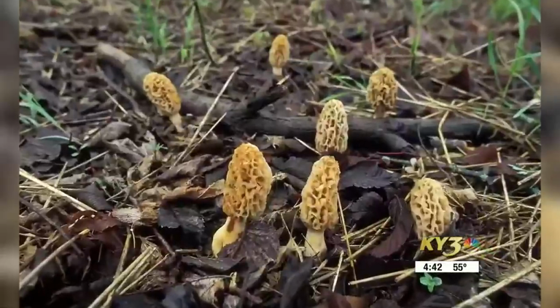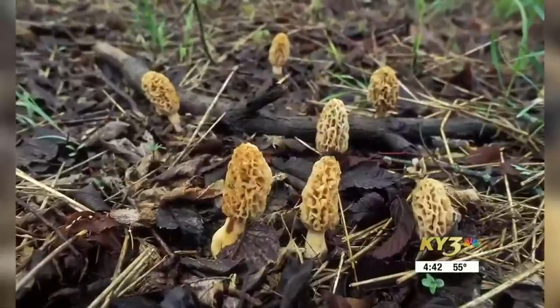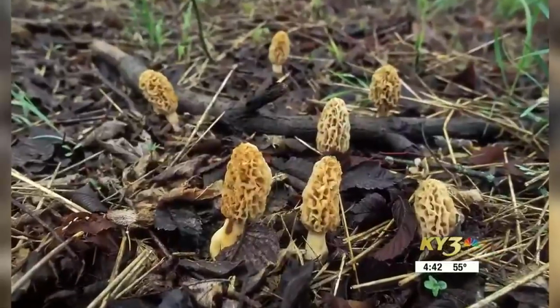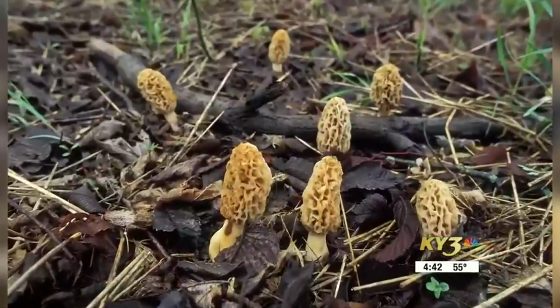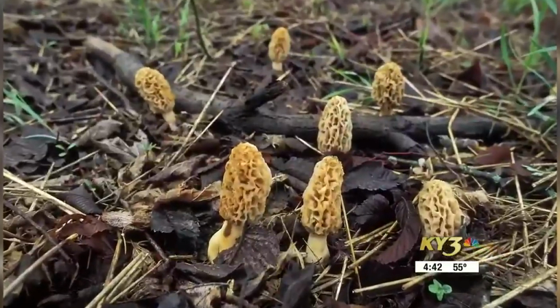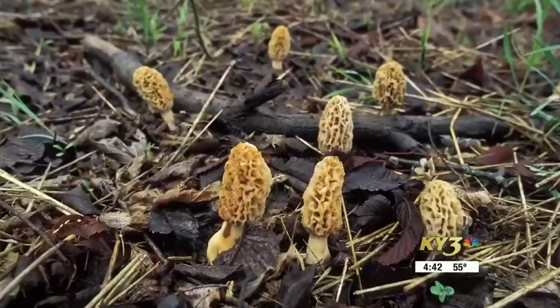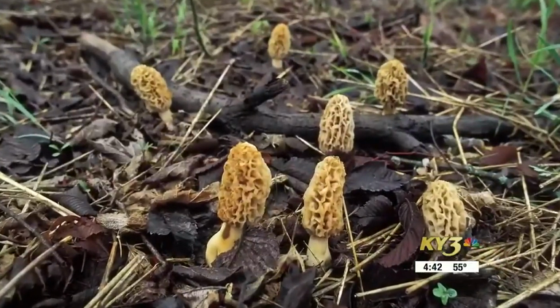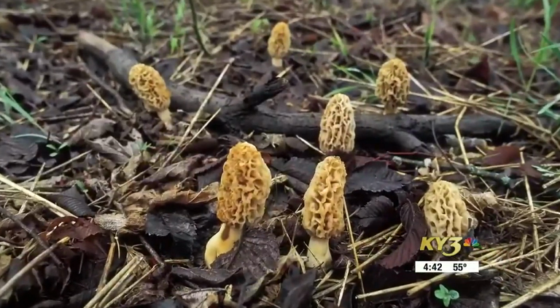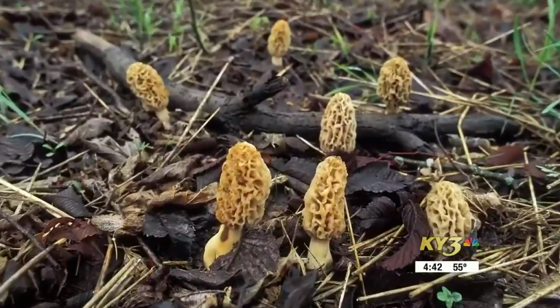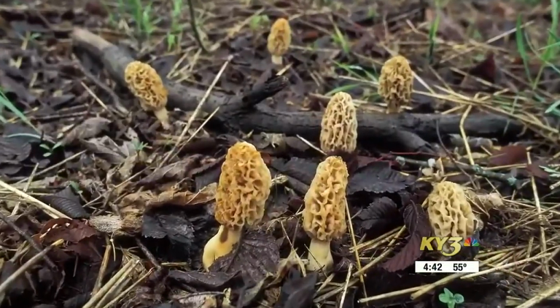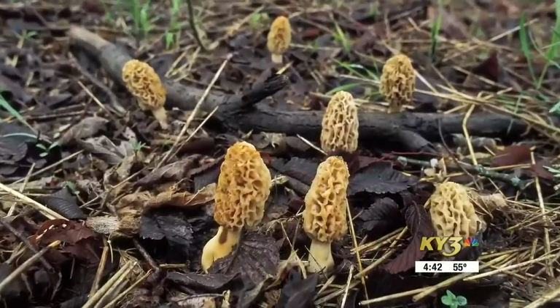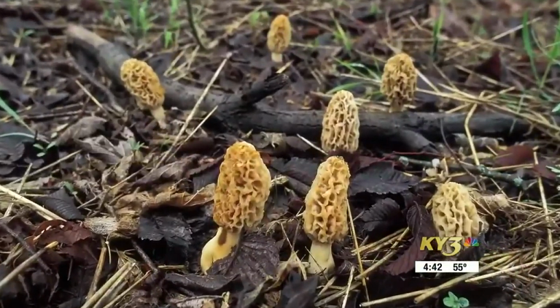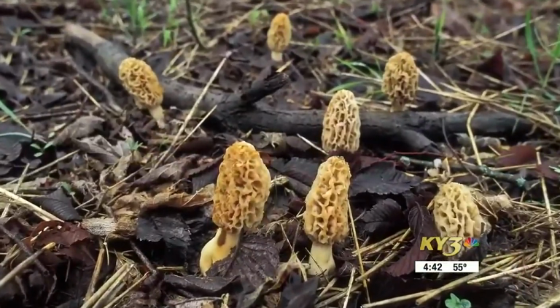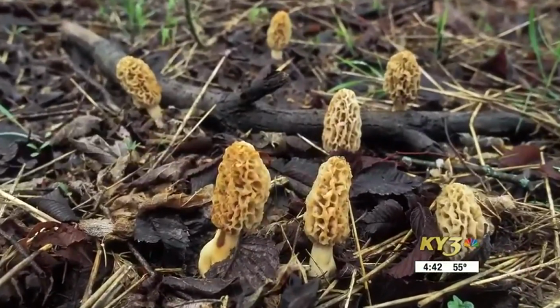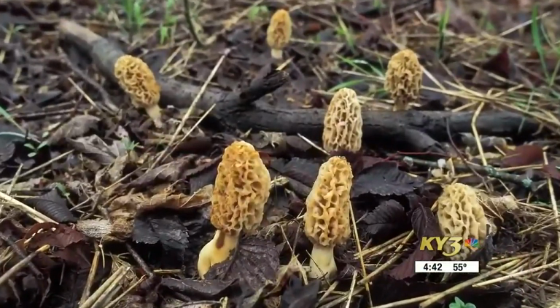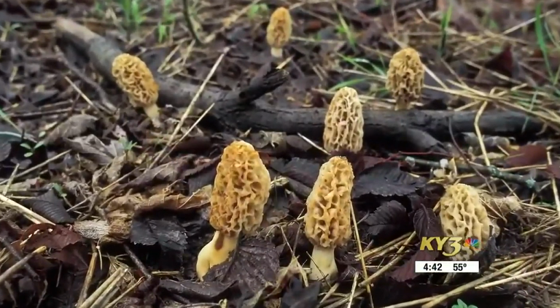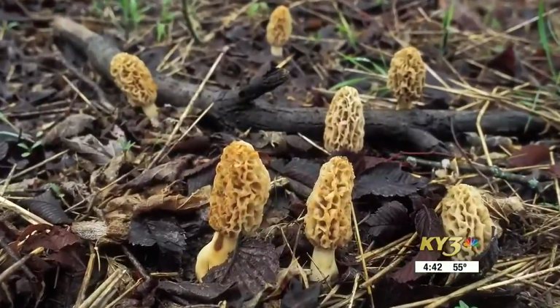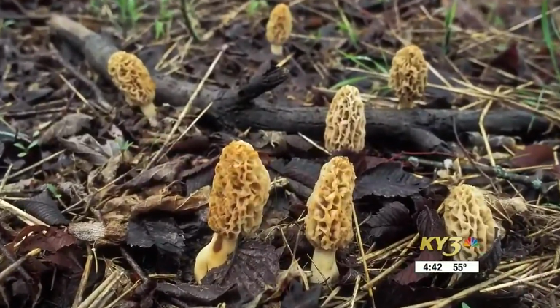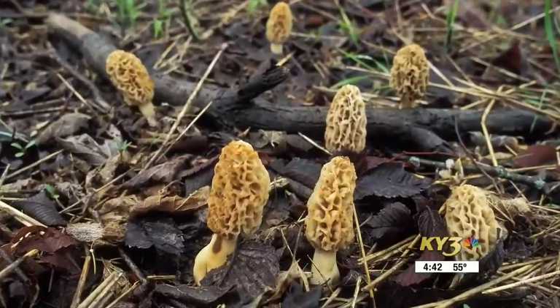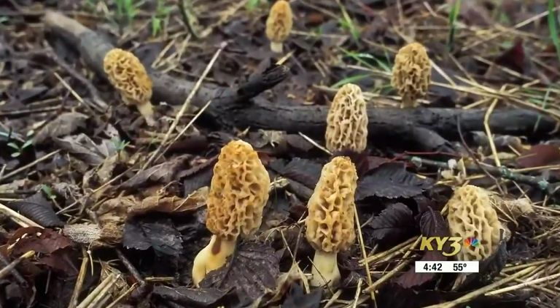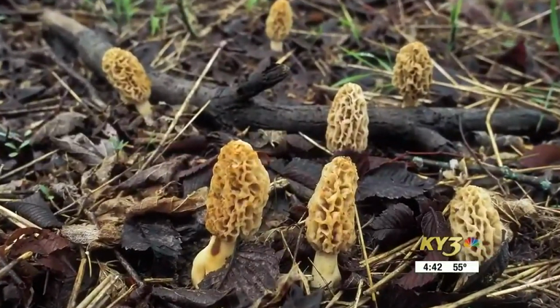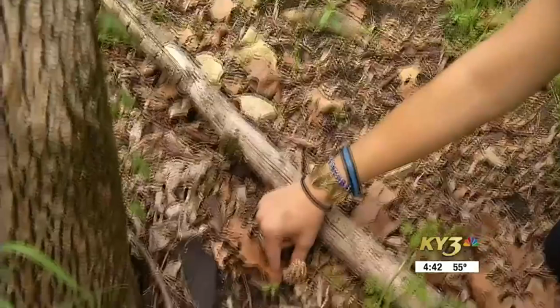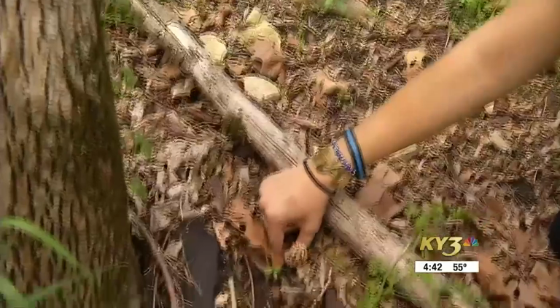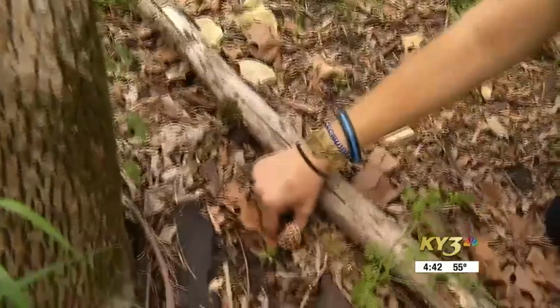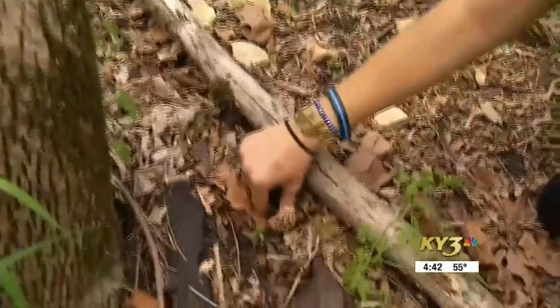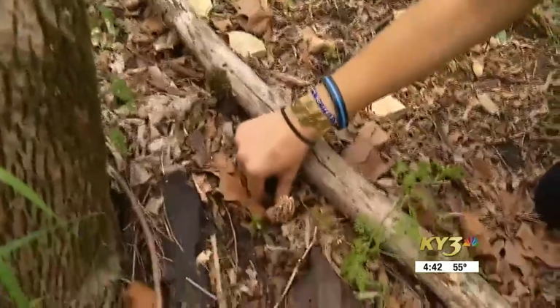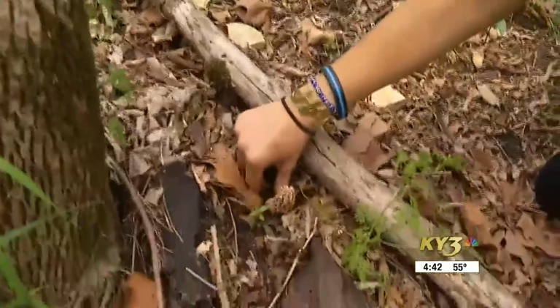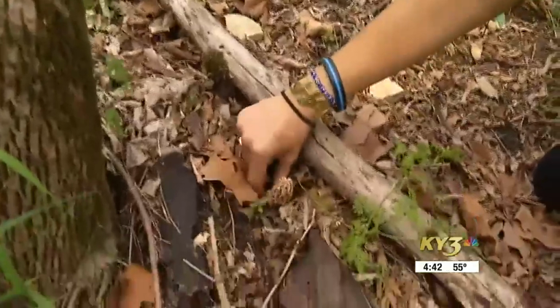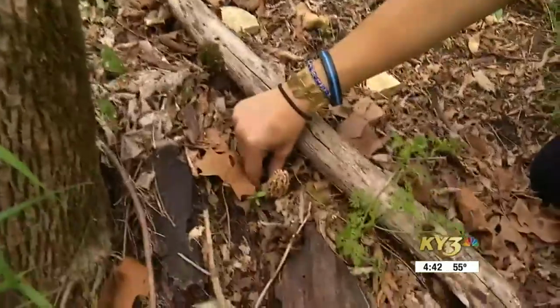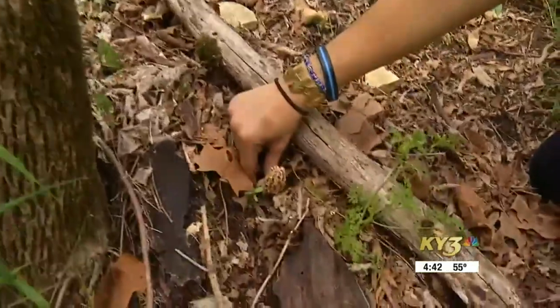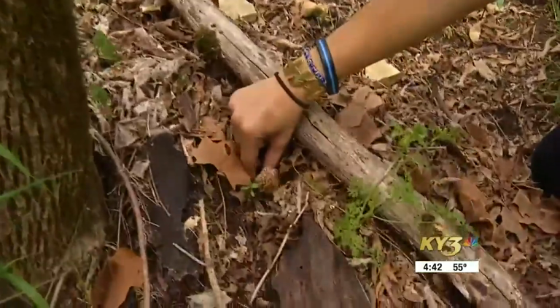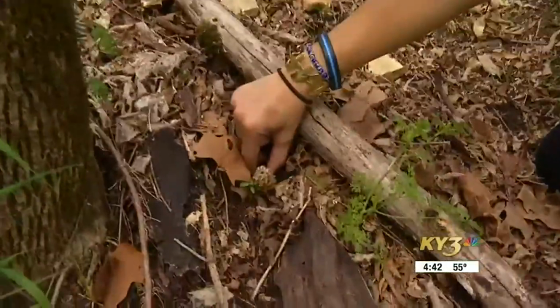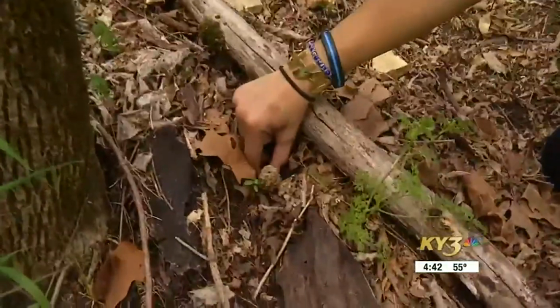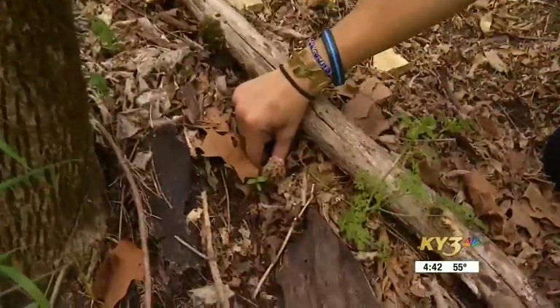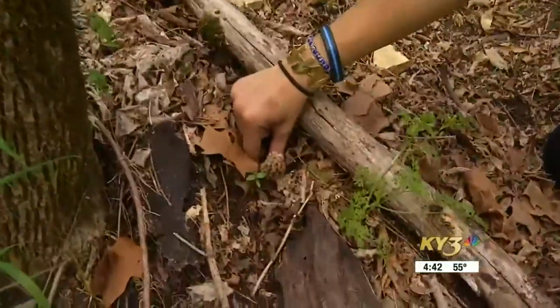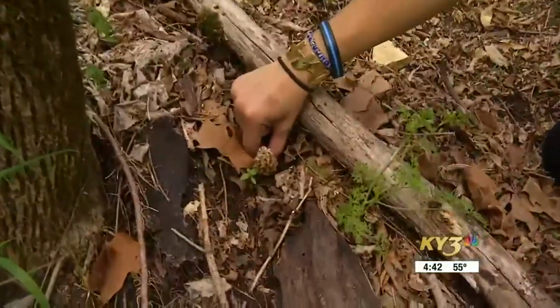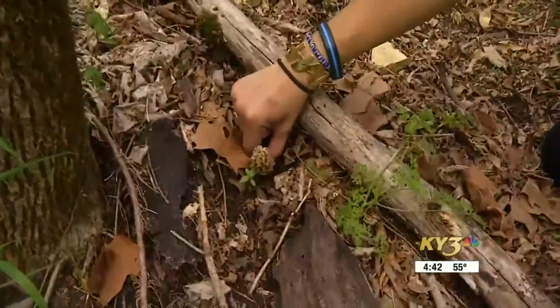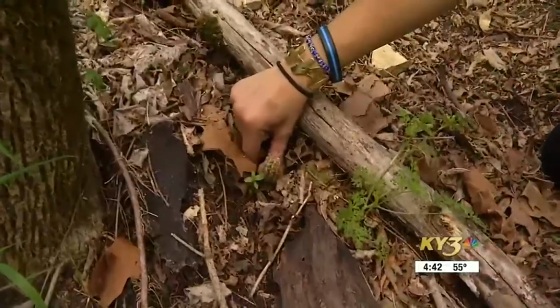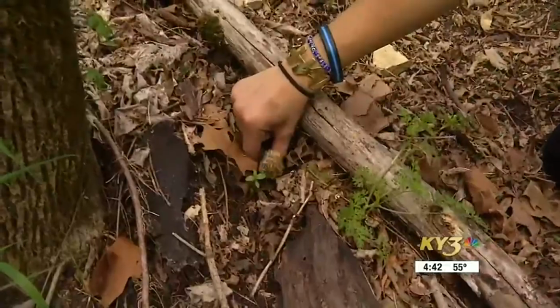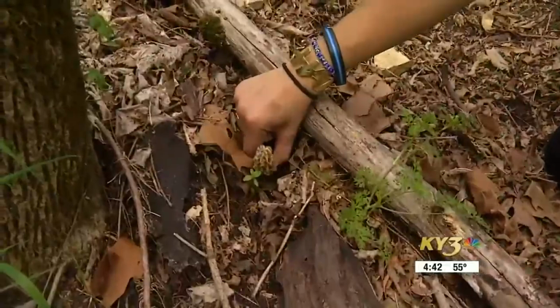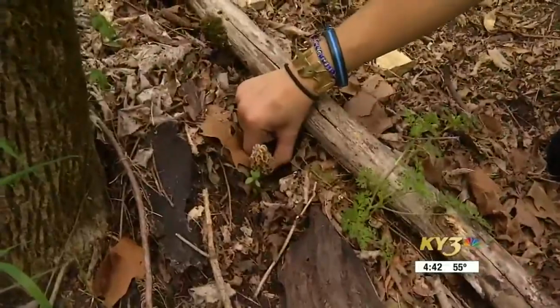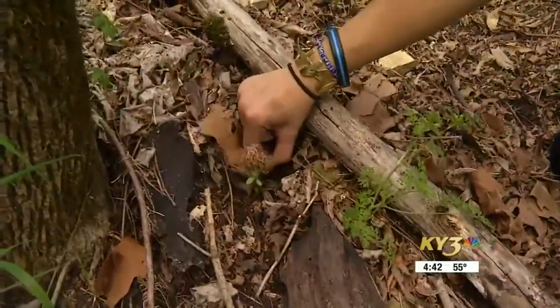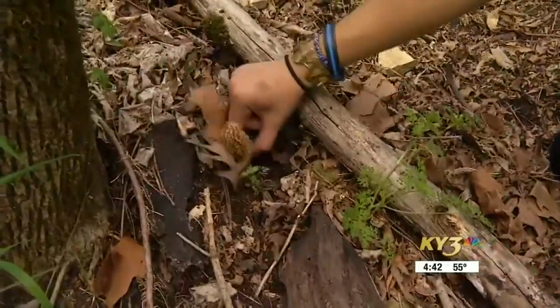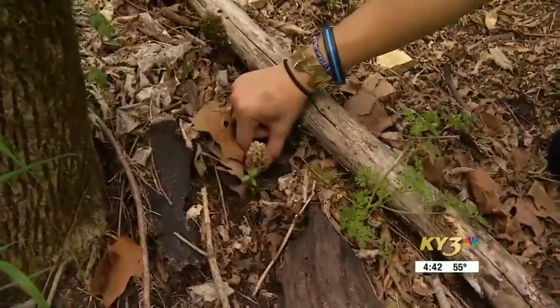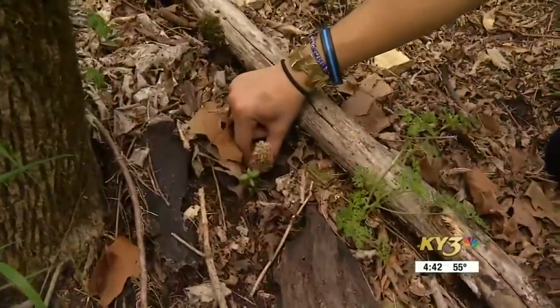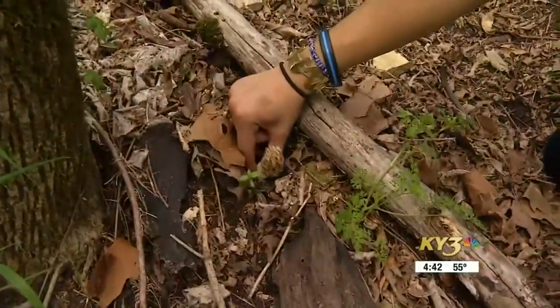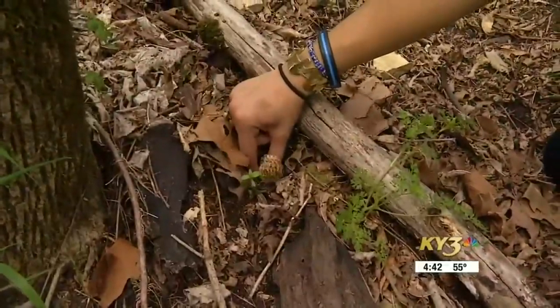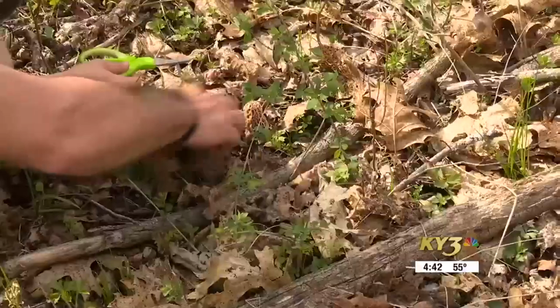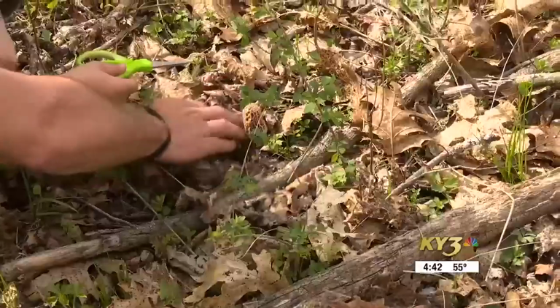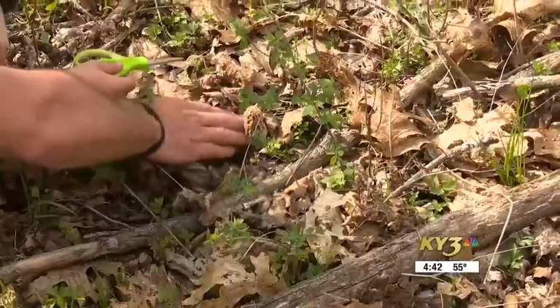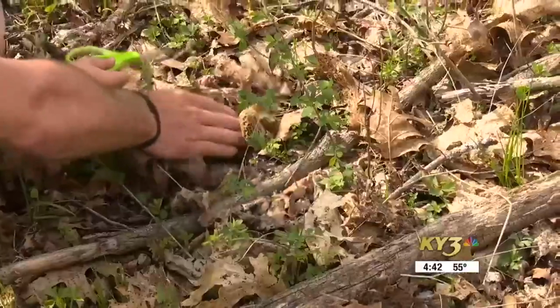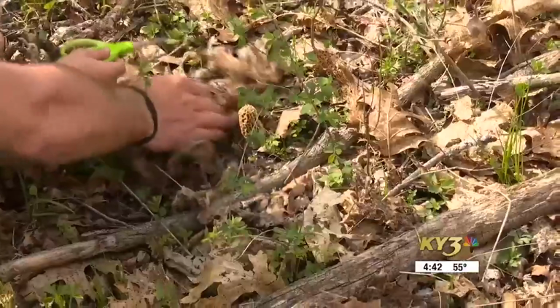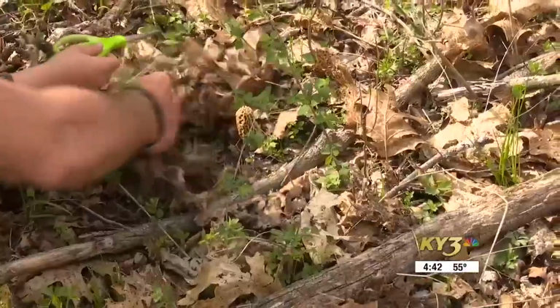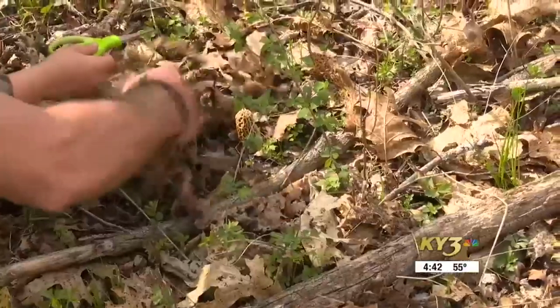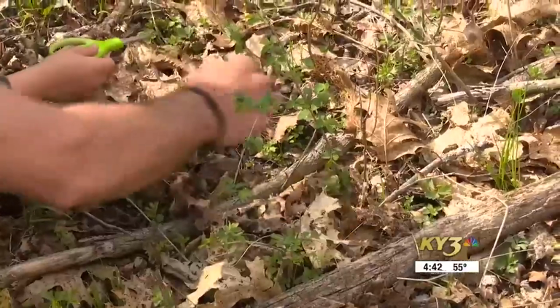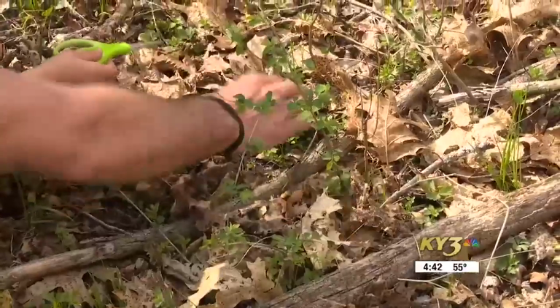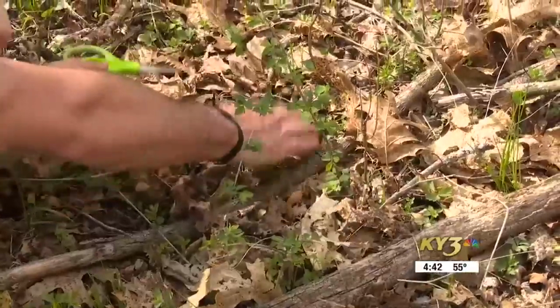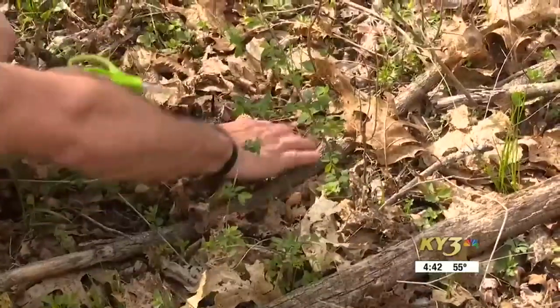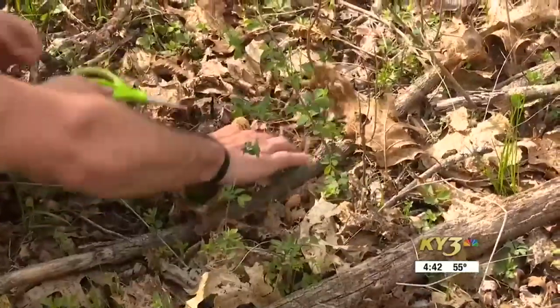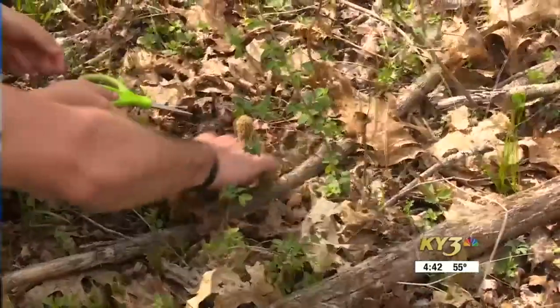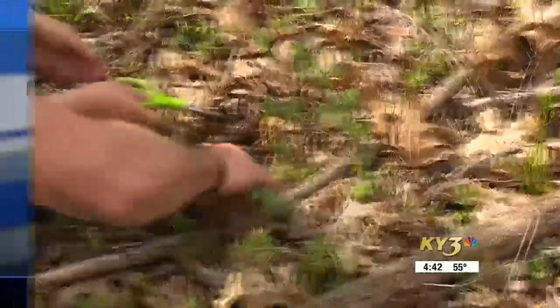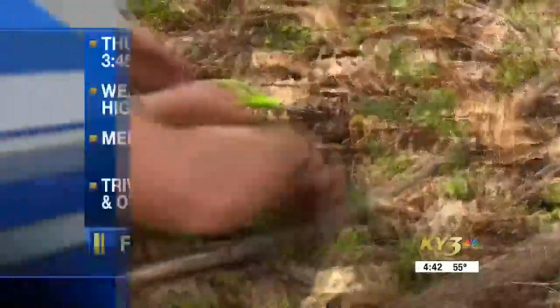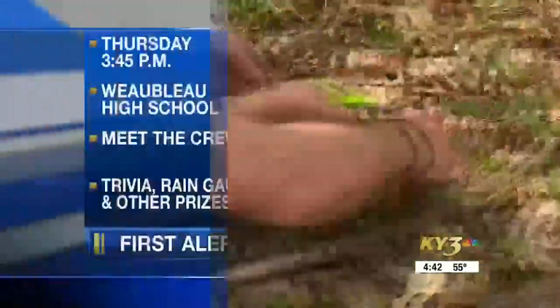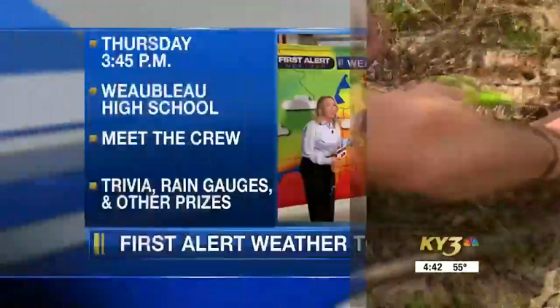You can find more tips on hunting for, identifying, and storing morels in this story on ky3.com and also on our news app.